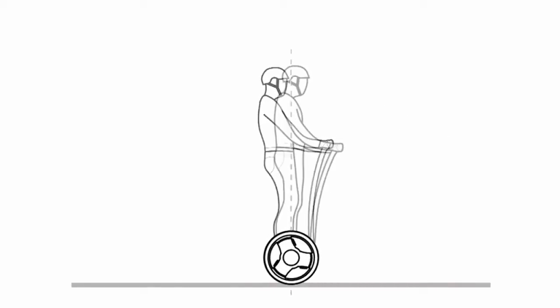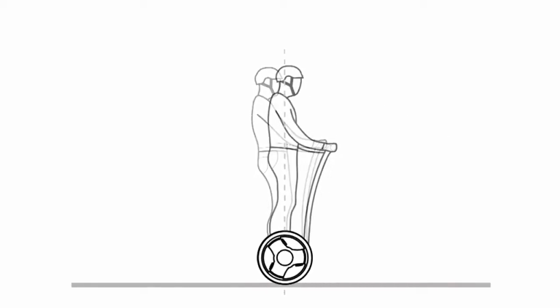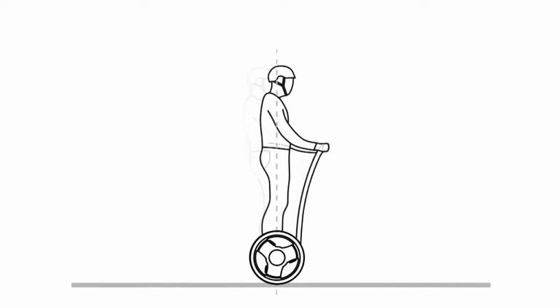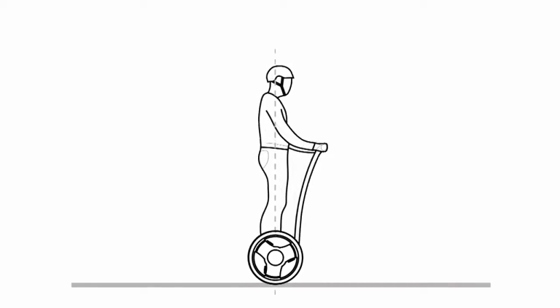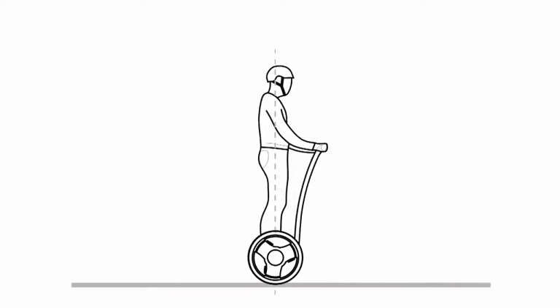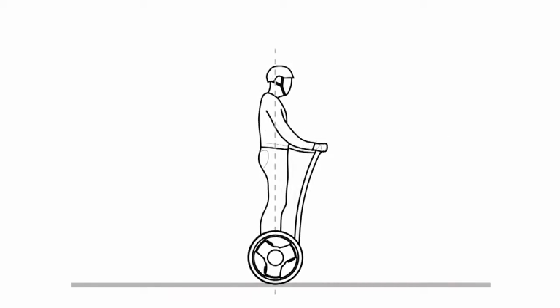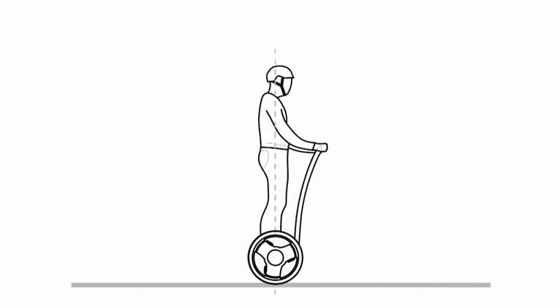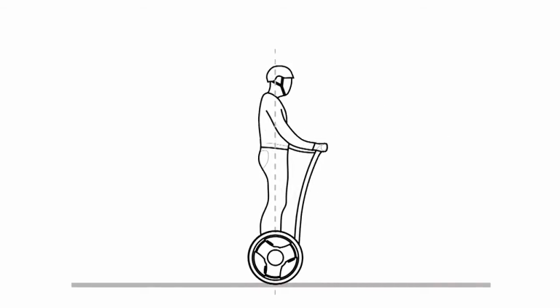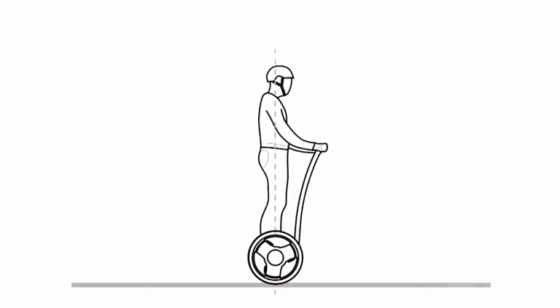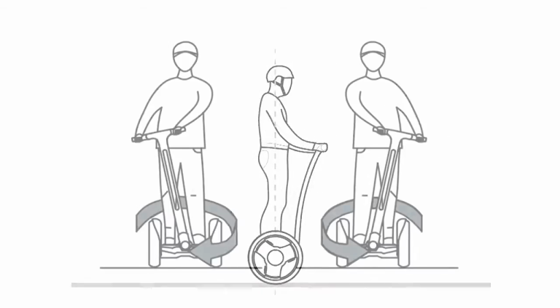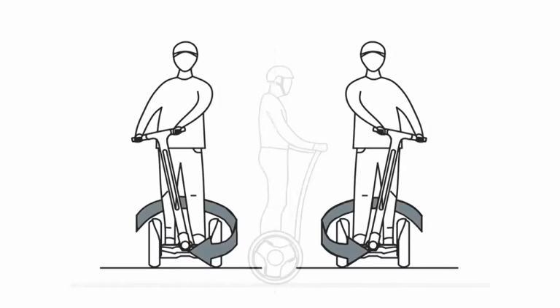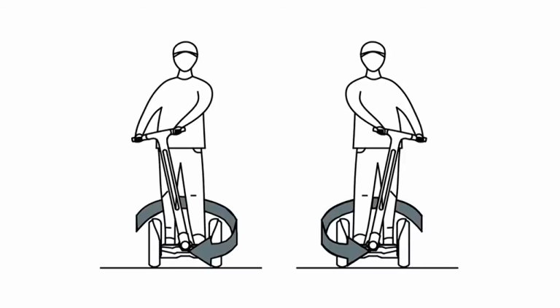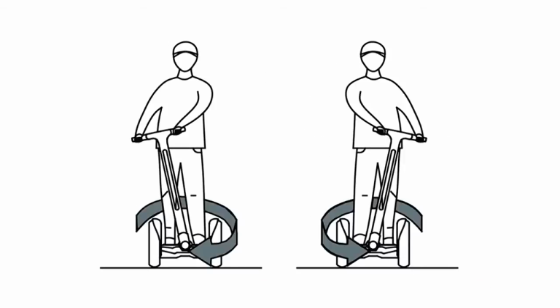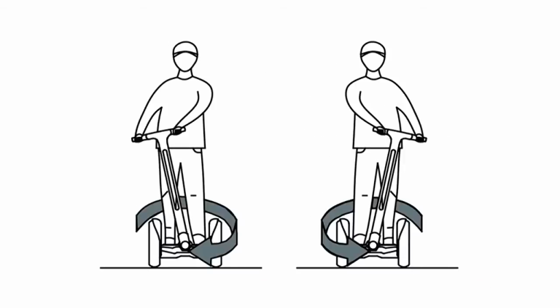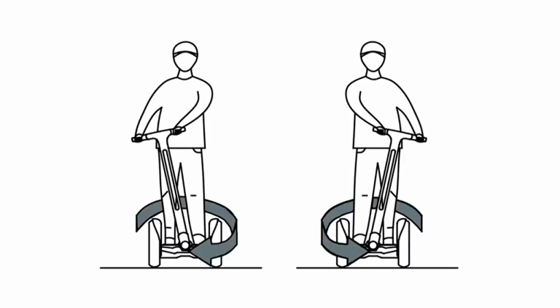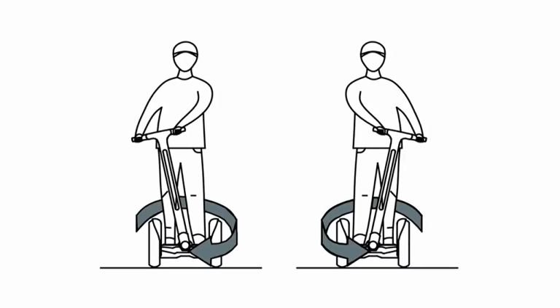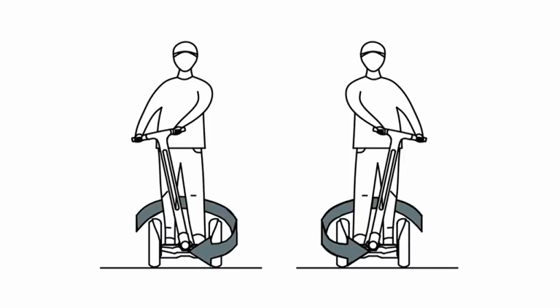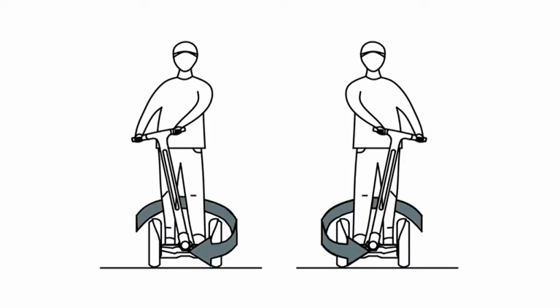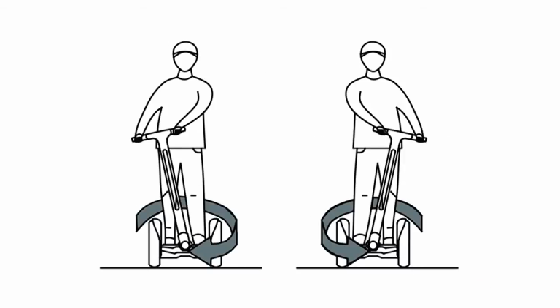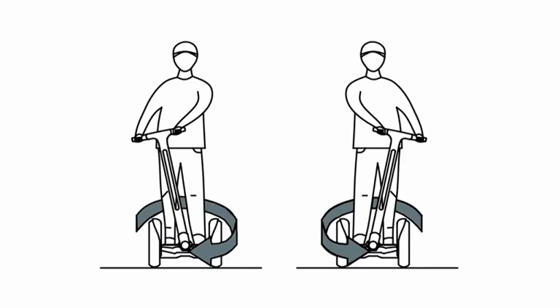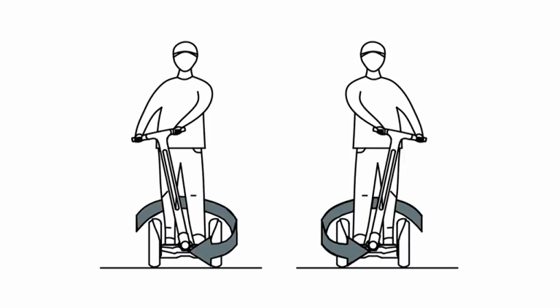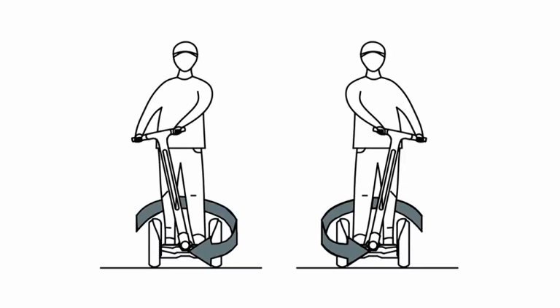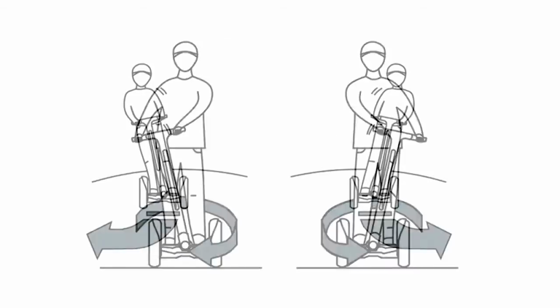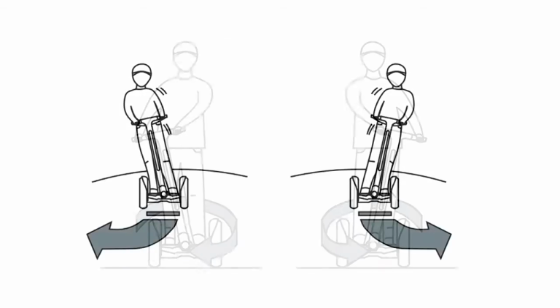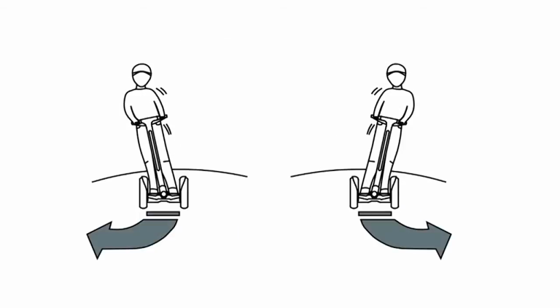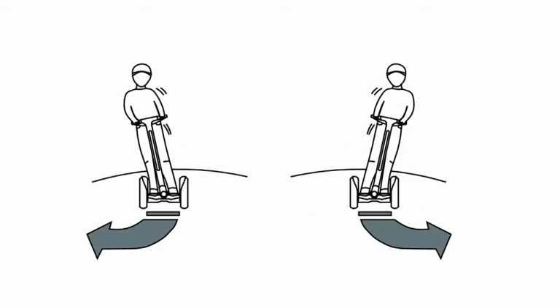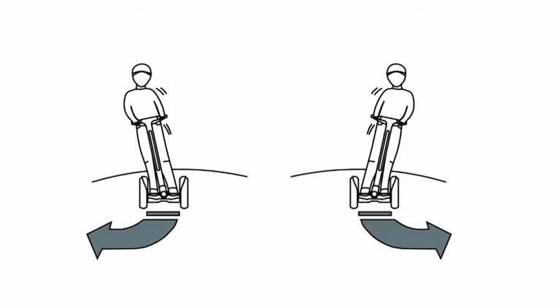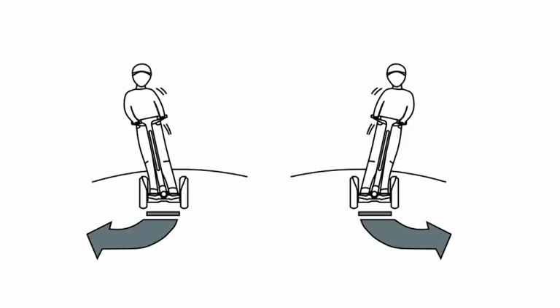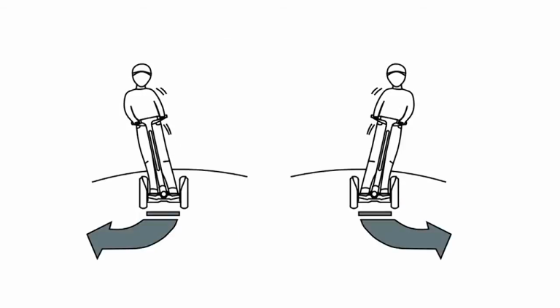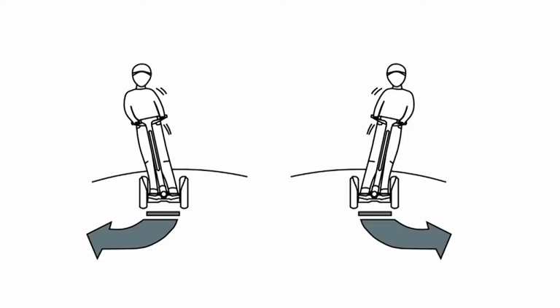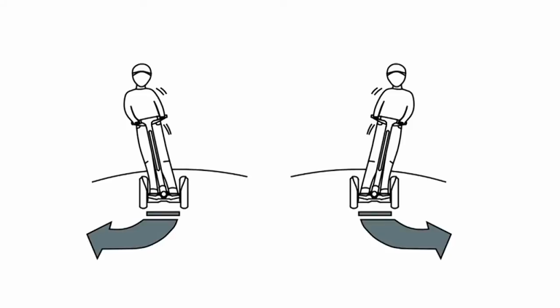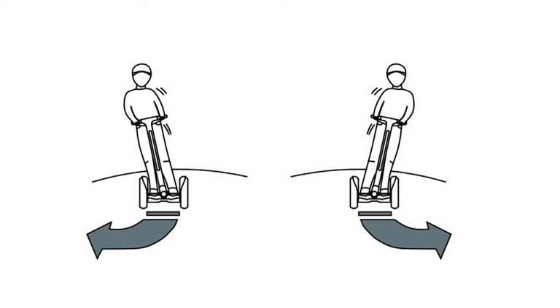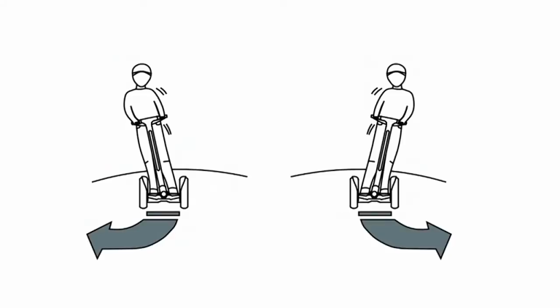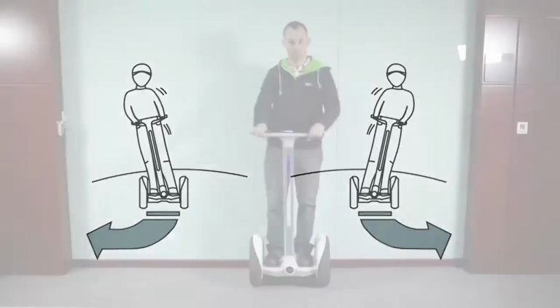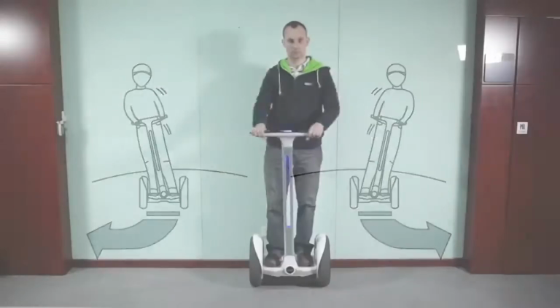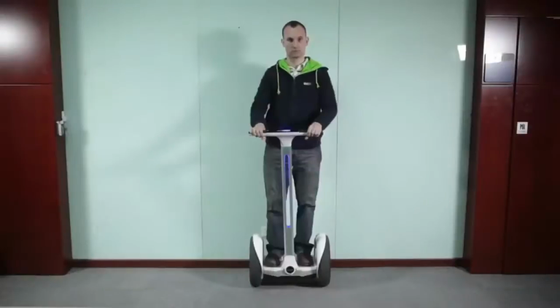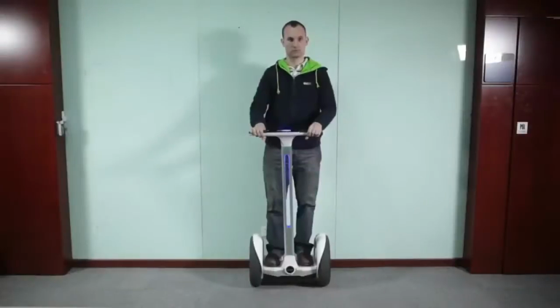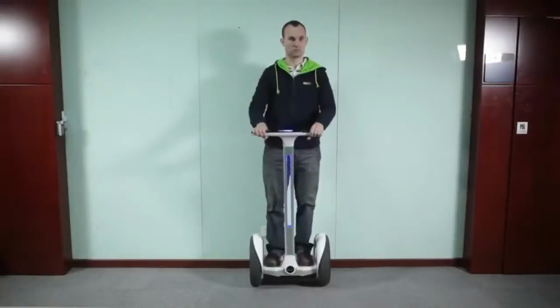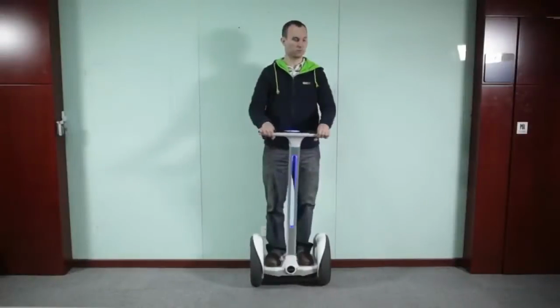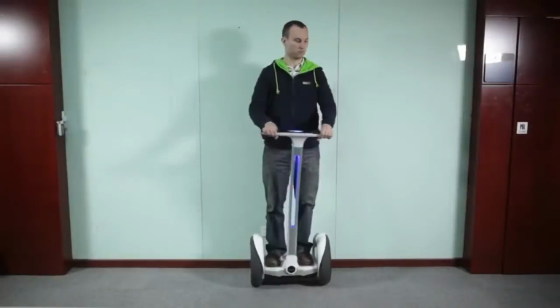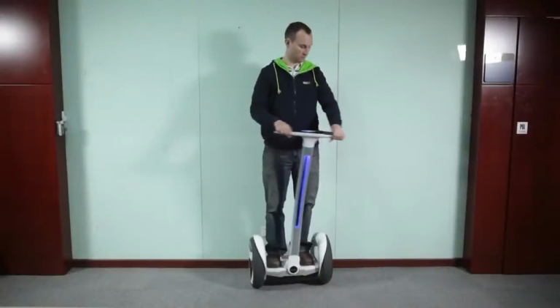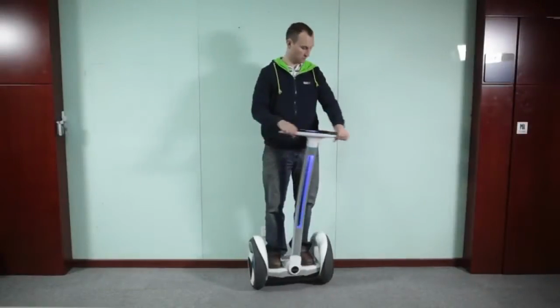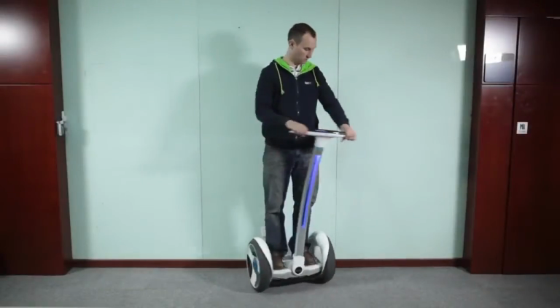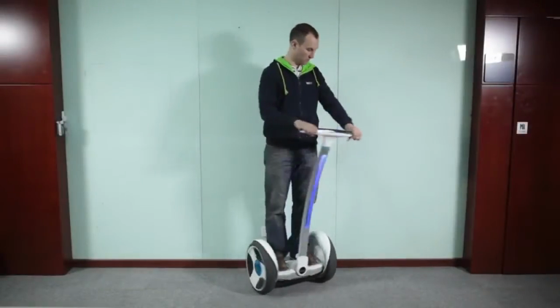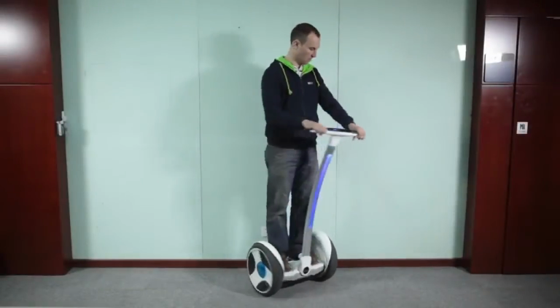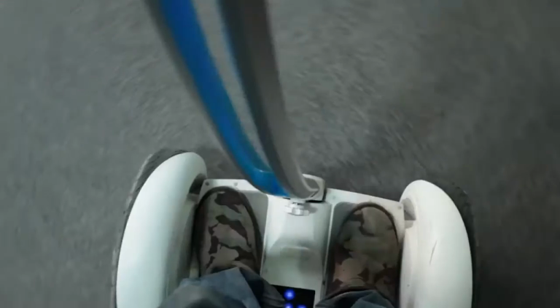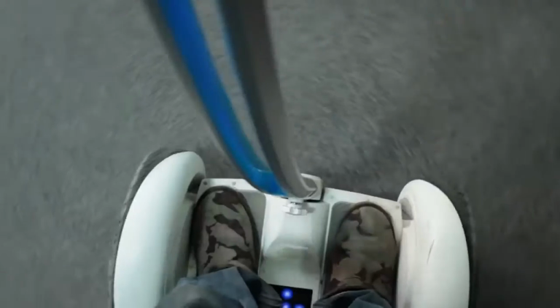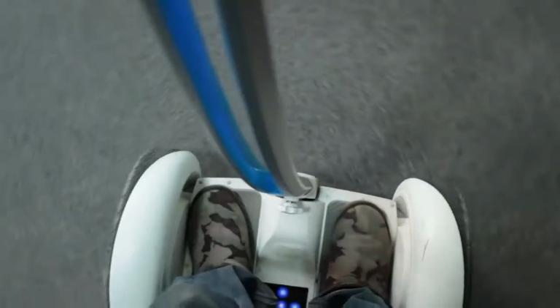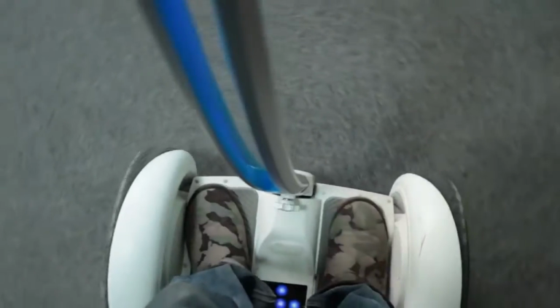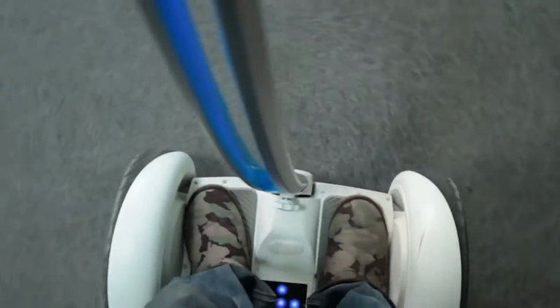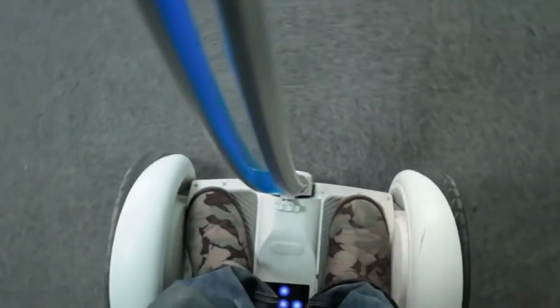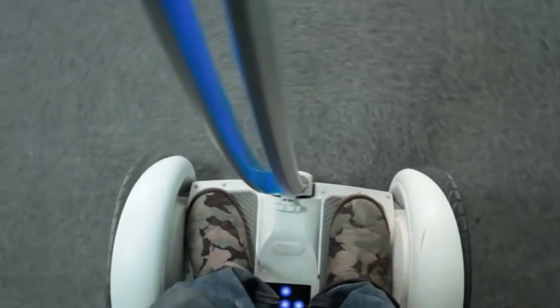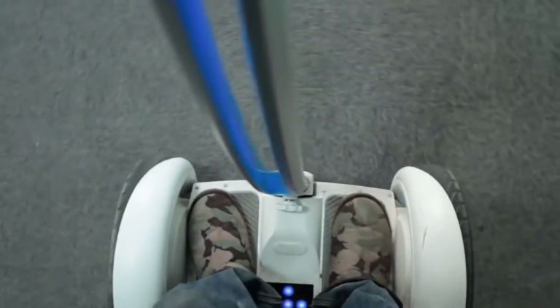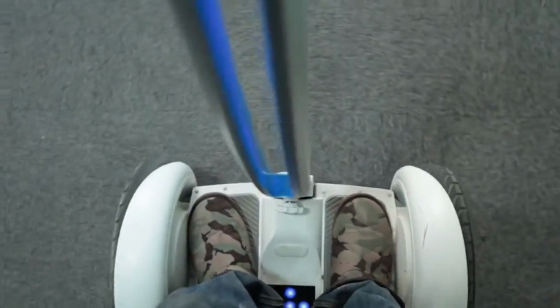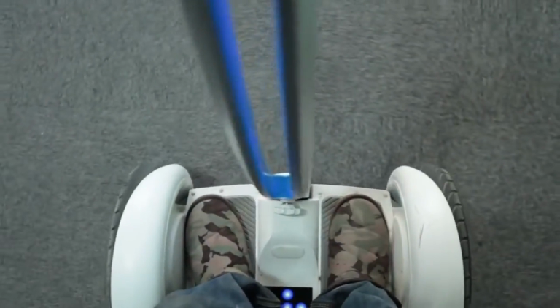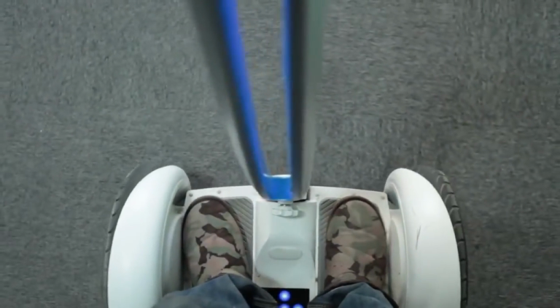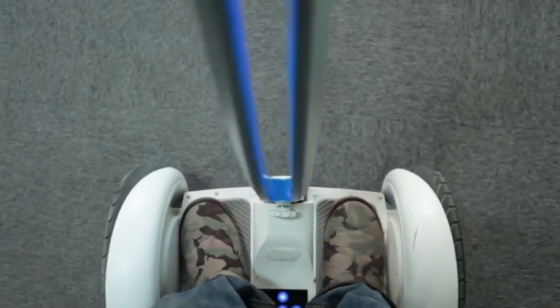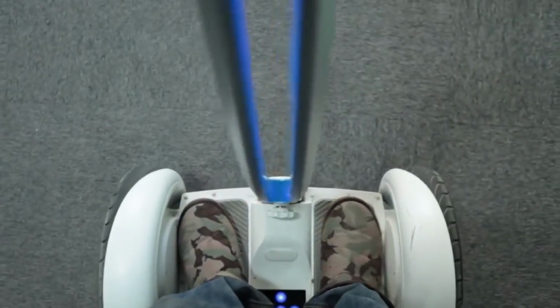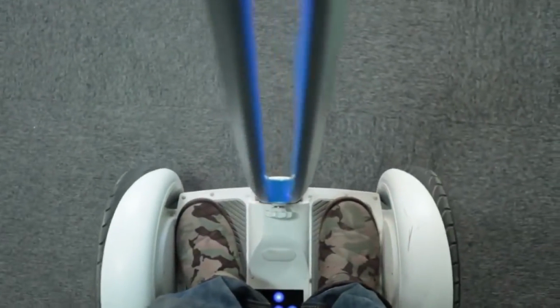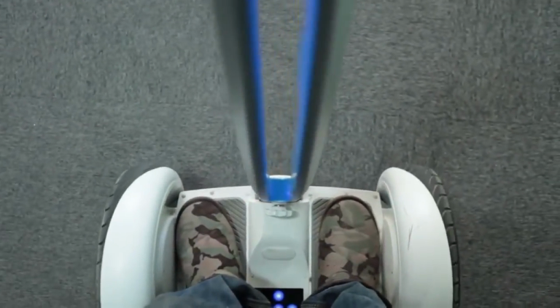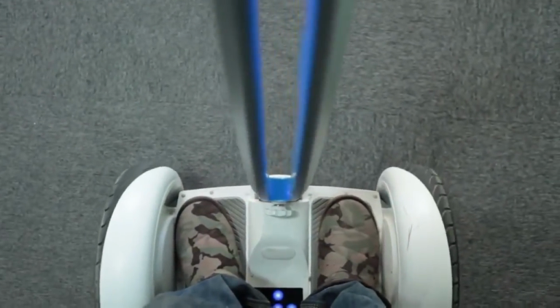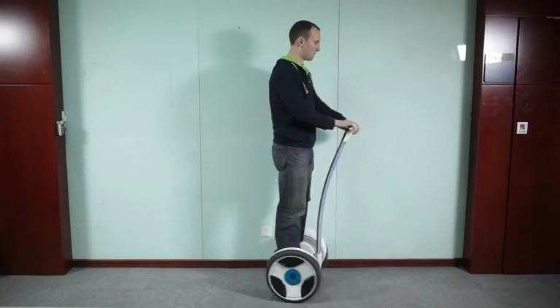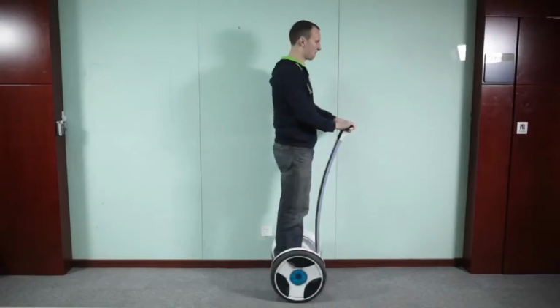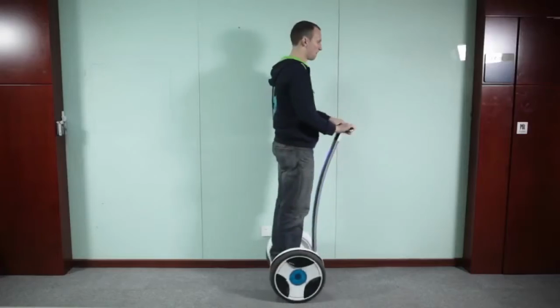To turn the device, riders can simply tilt the operation bar to the left or right, creating a difference in speed between the two wheels.